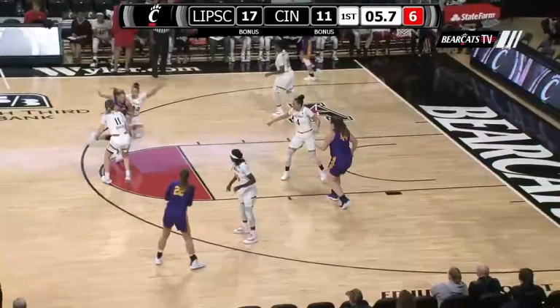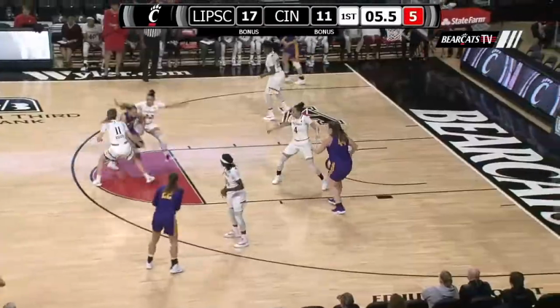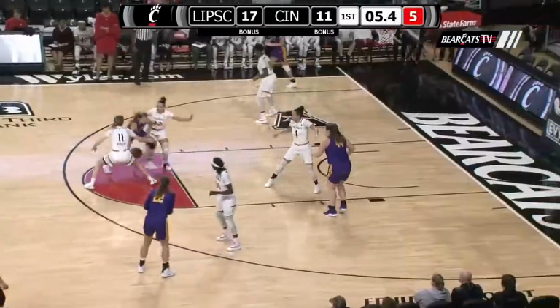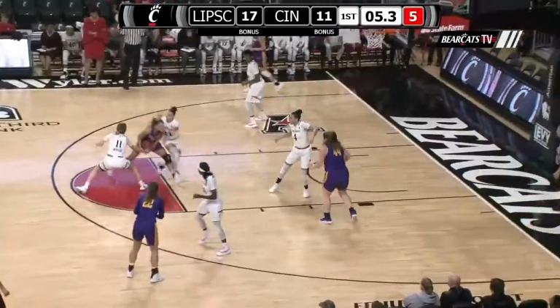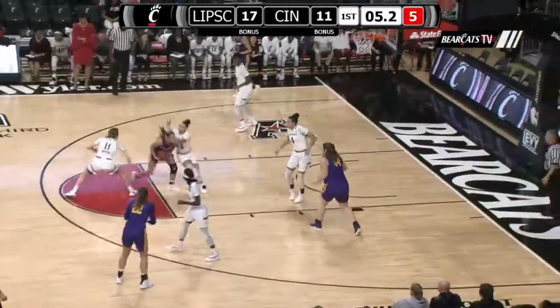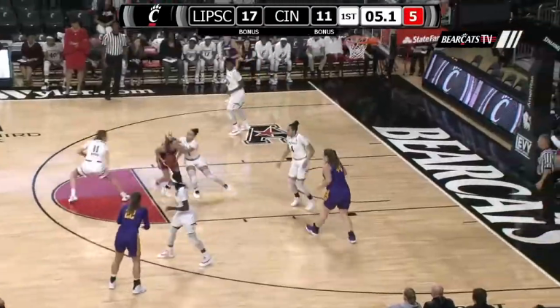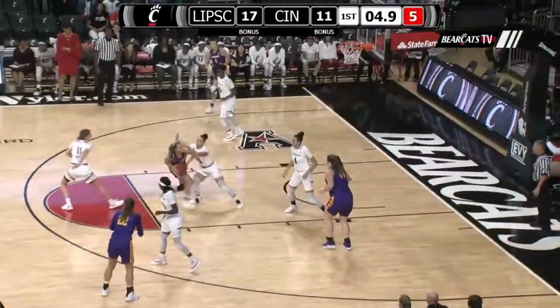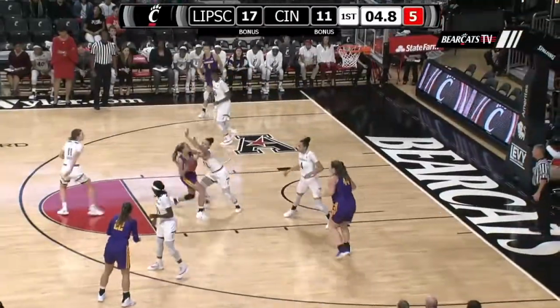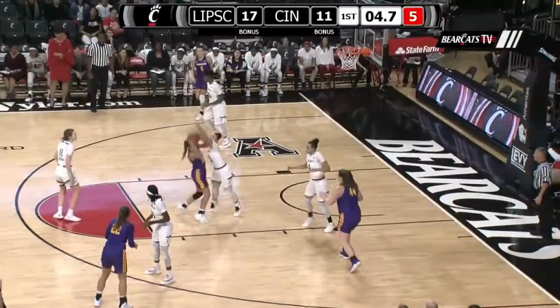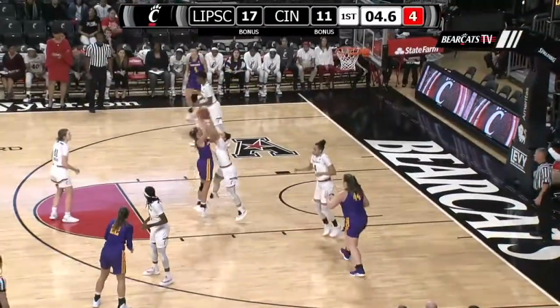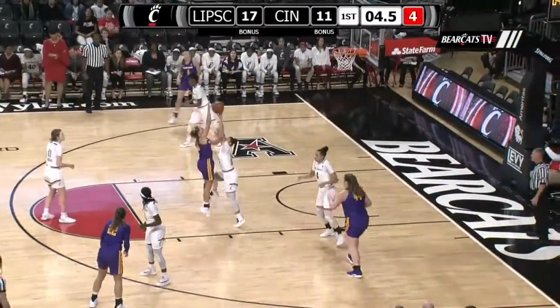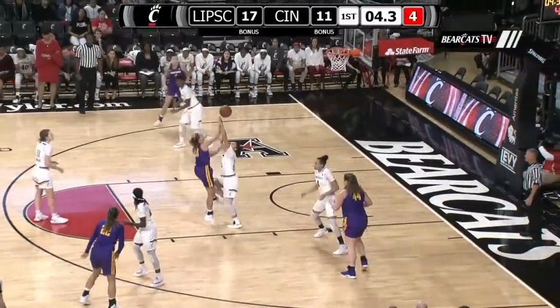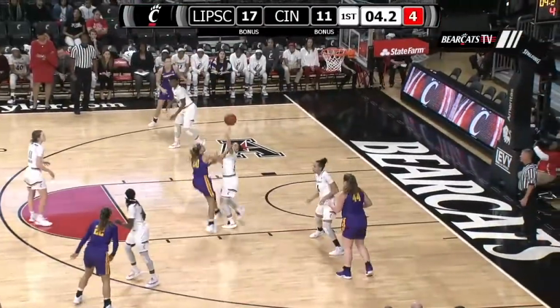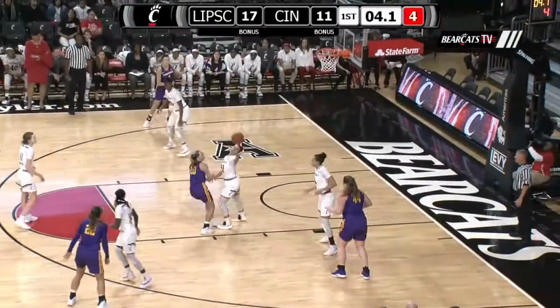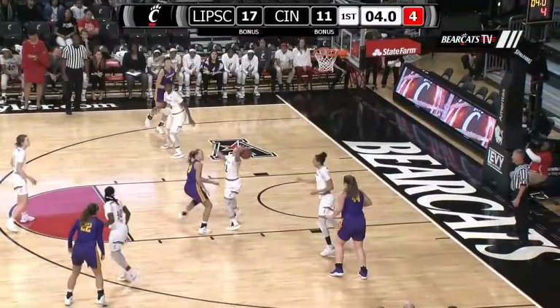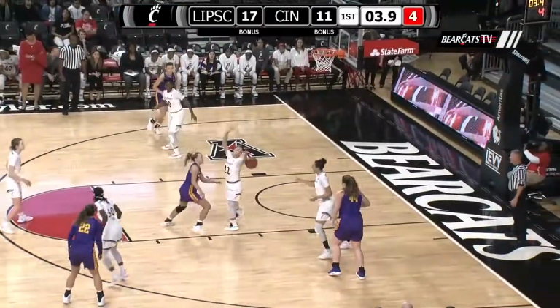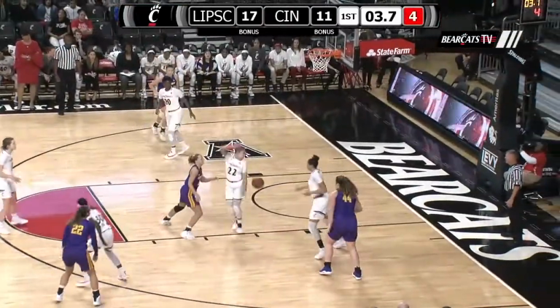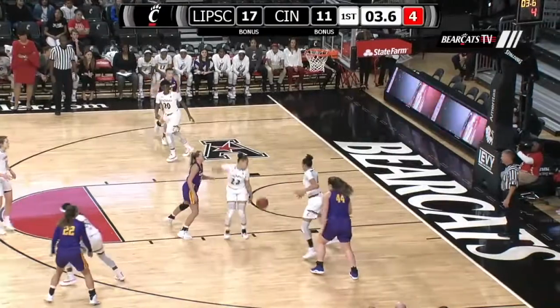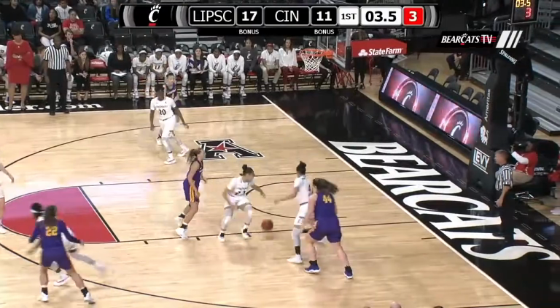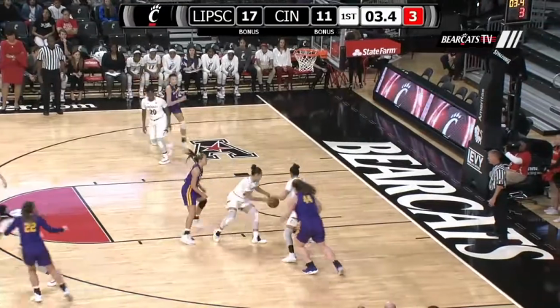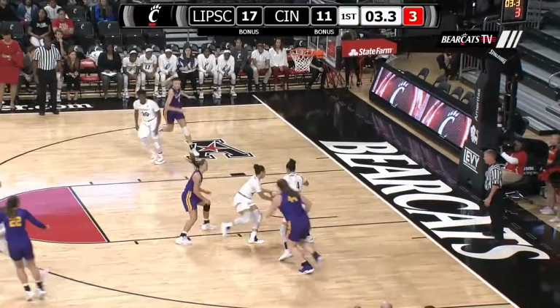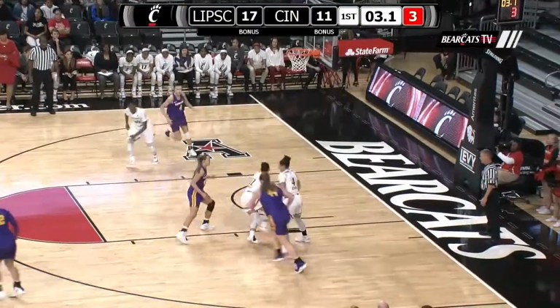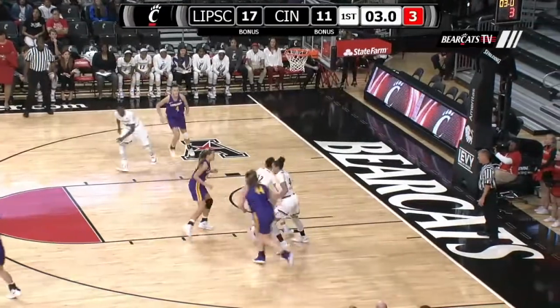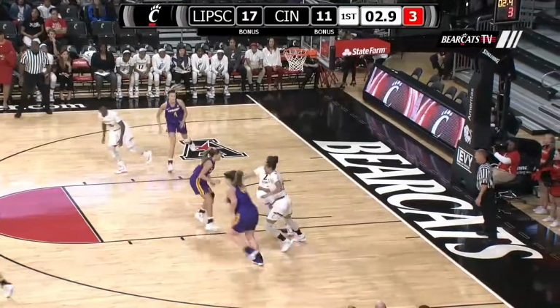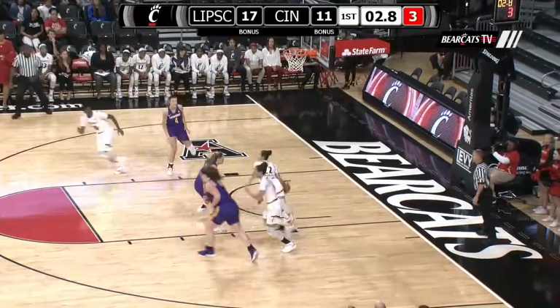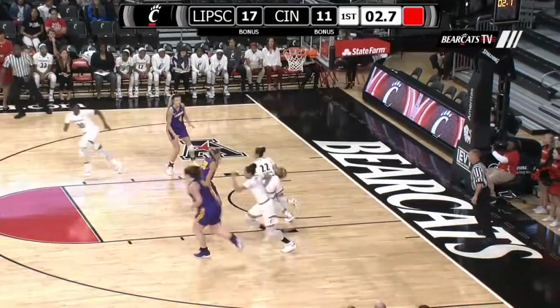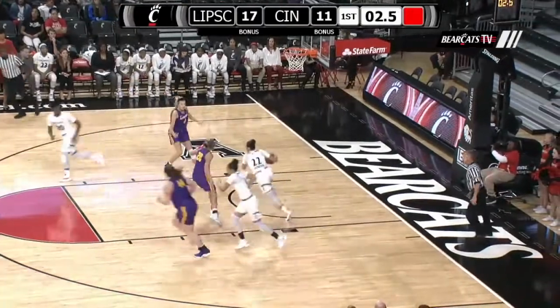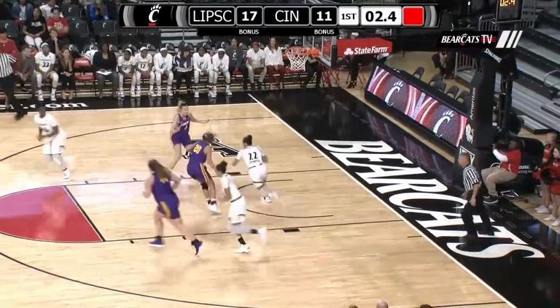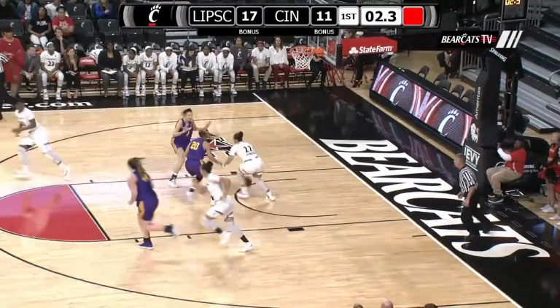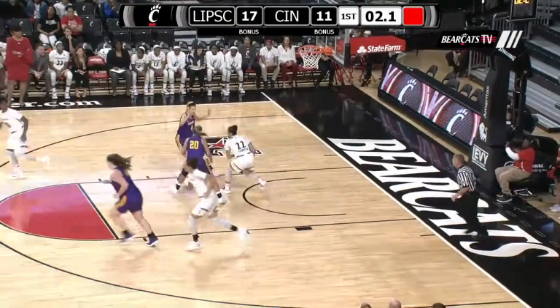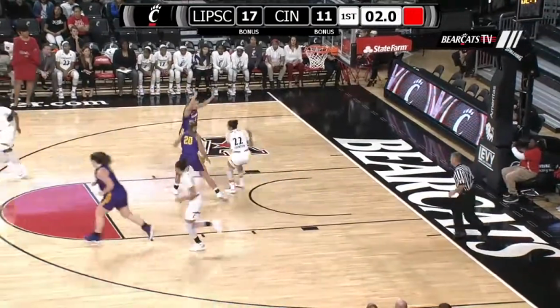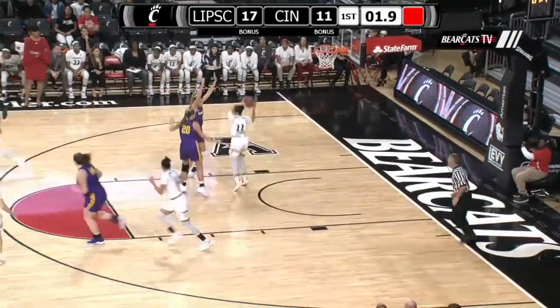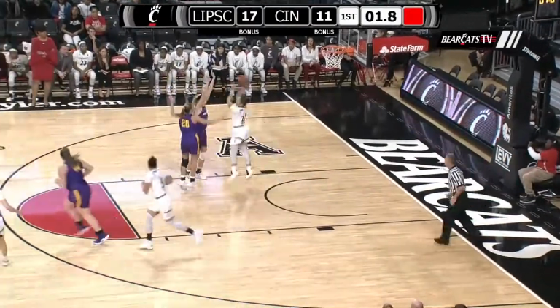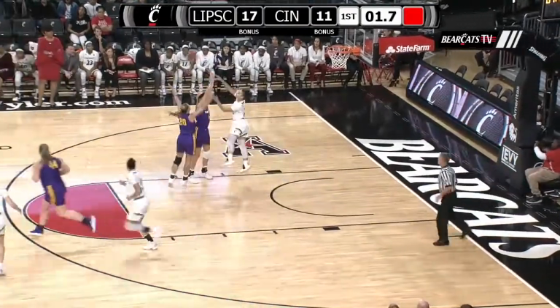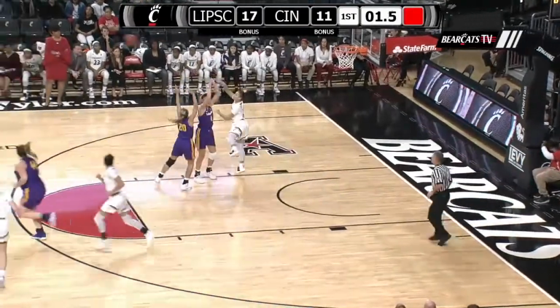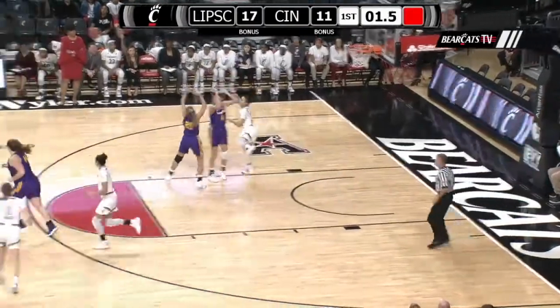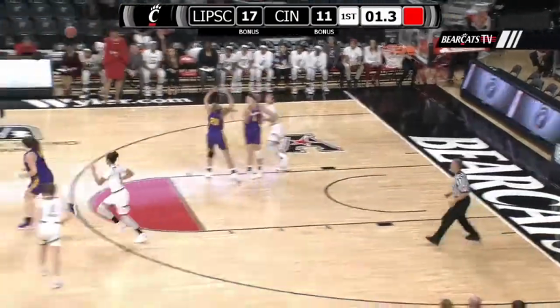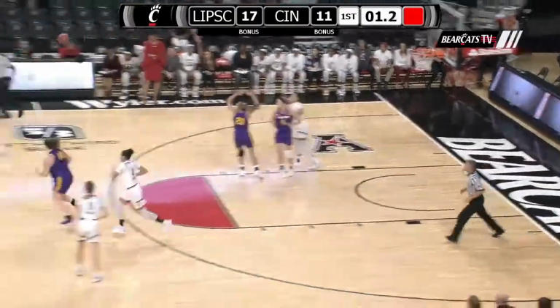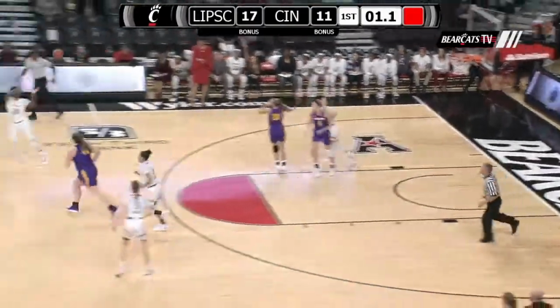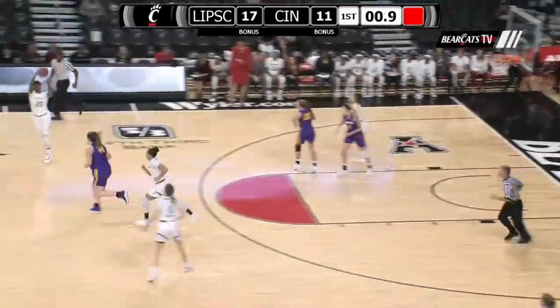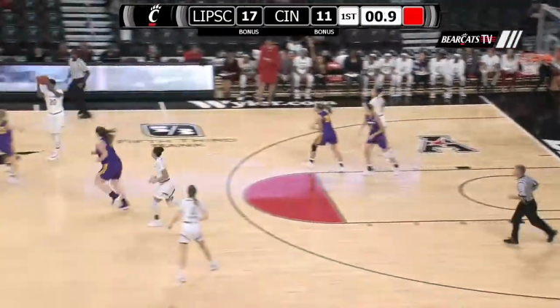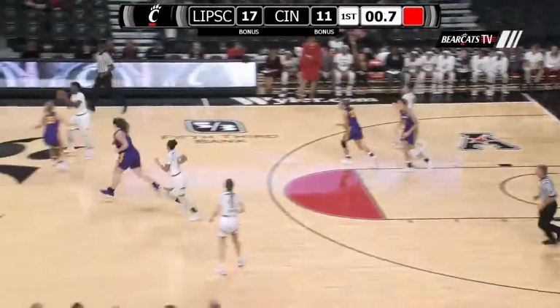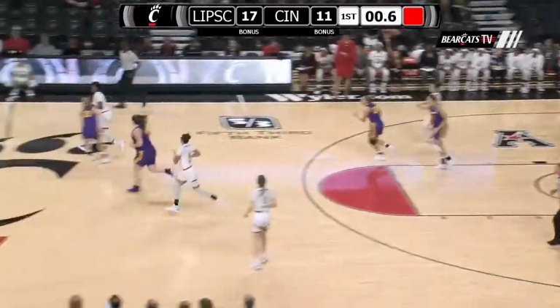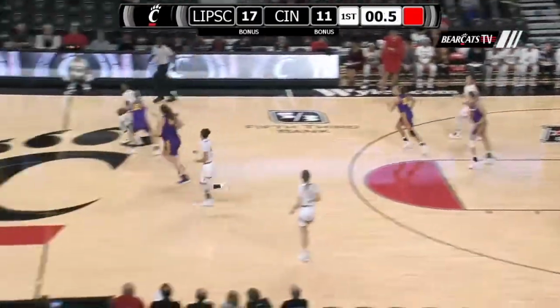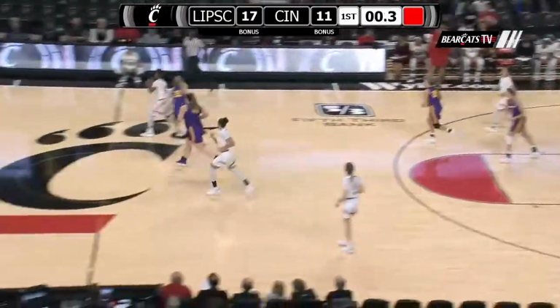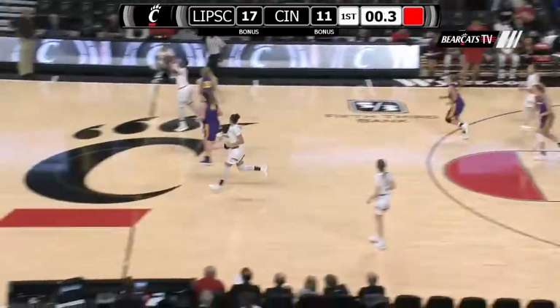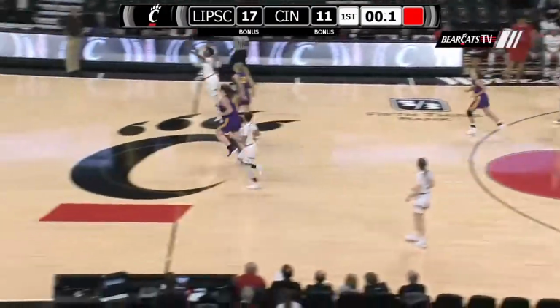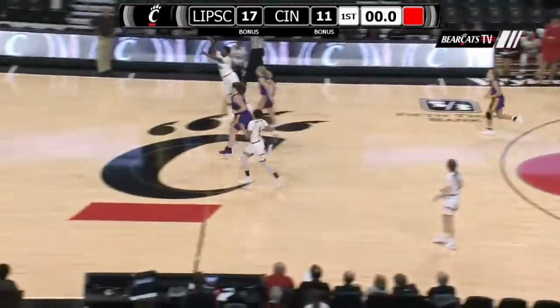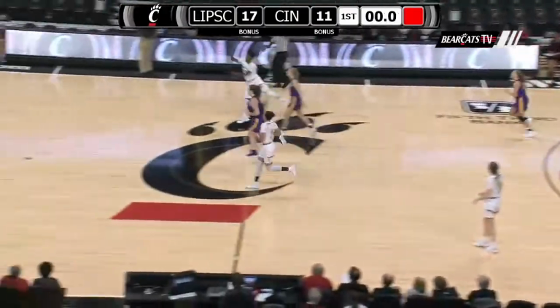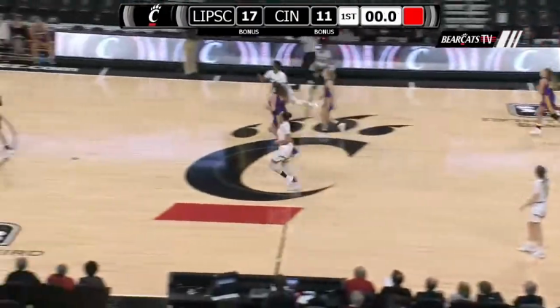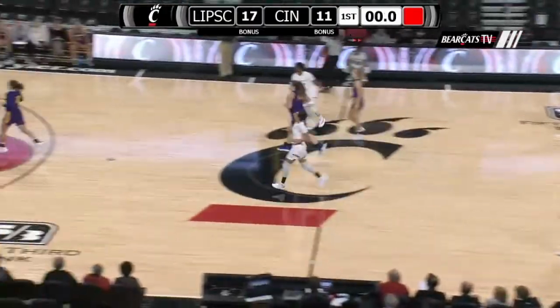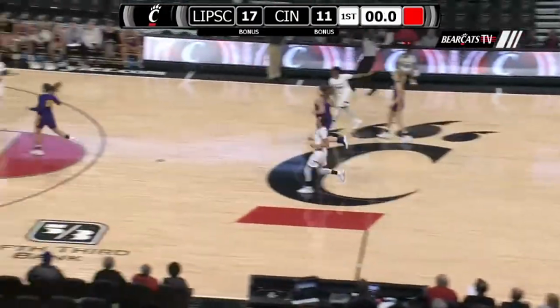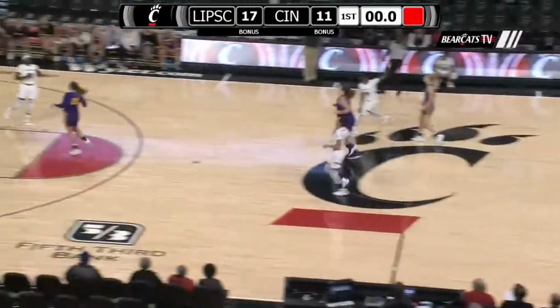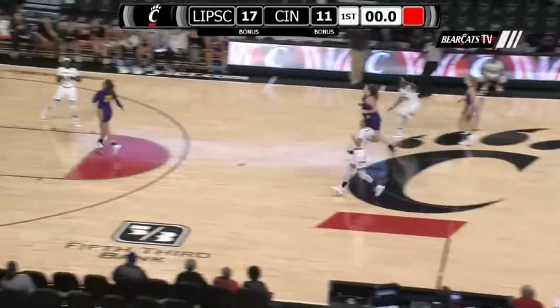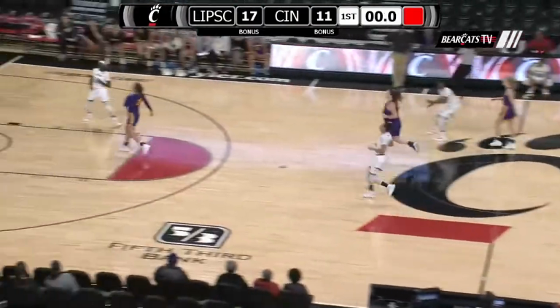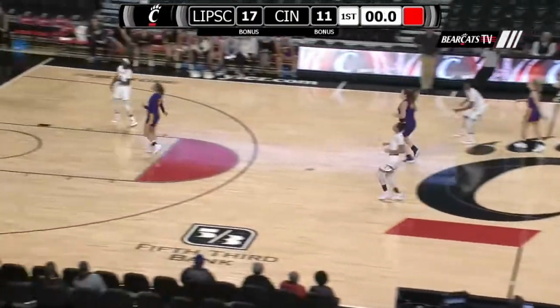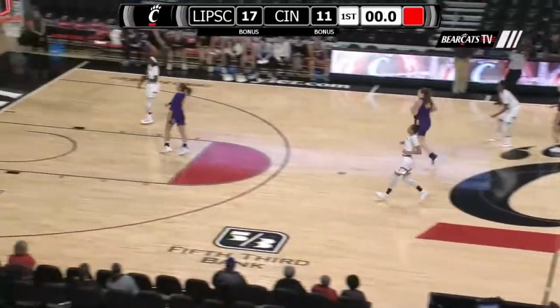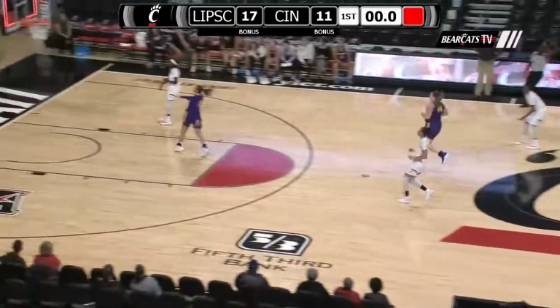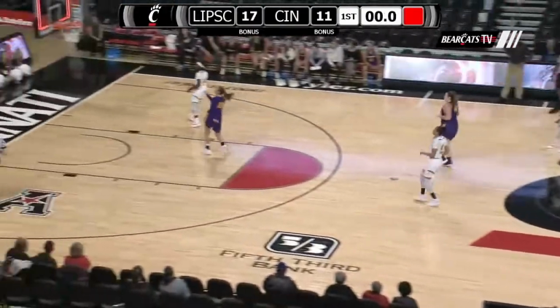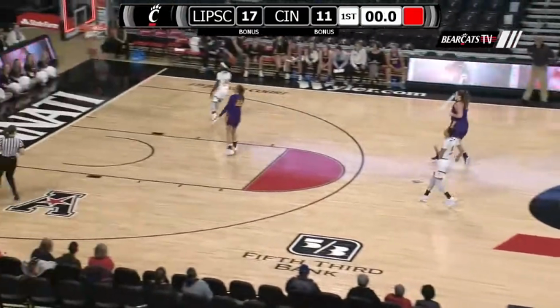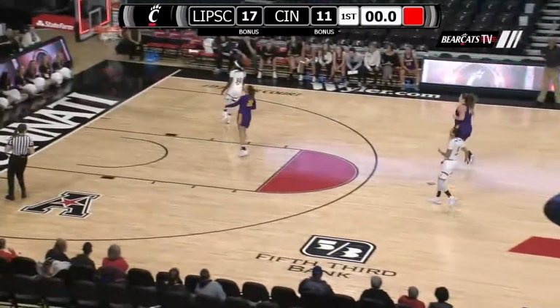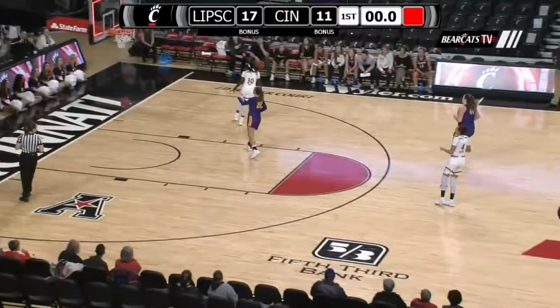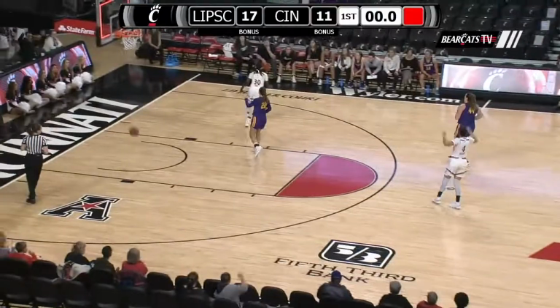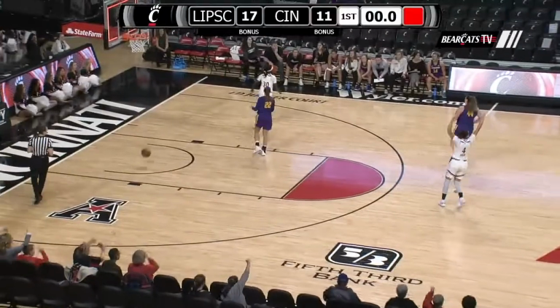Drives in on Thompson to the foul line. Tries to put up a runner, and Thompson's able to strip it away with three seconds left. Pass ahead to Benham. She'll launch a half-court shot. Good!